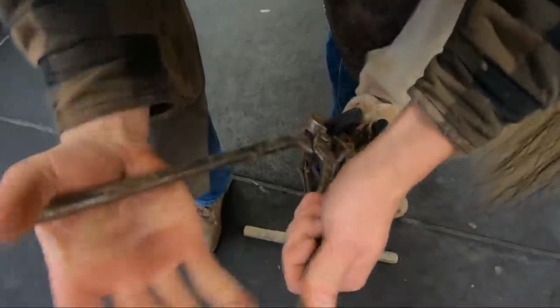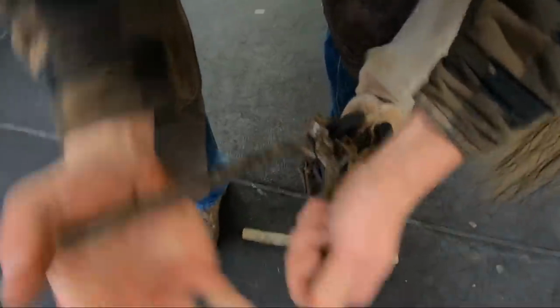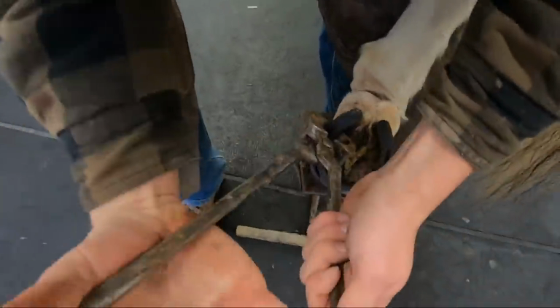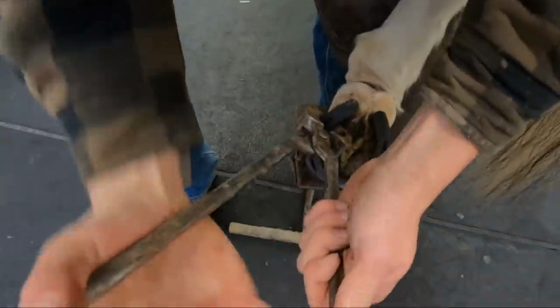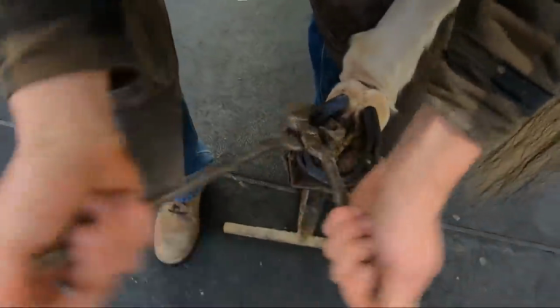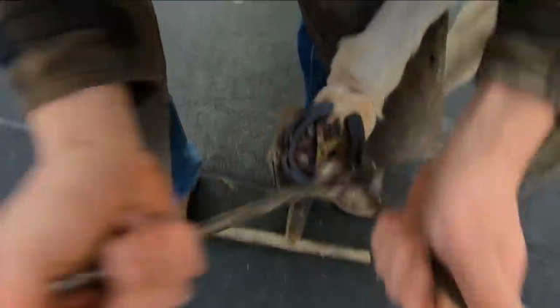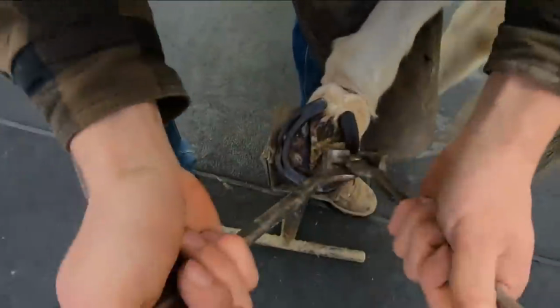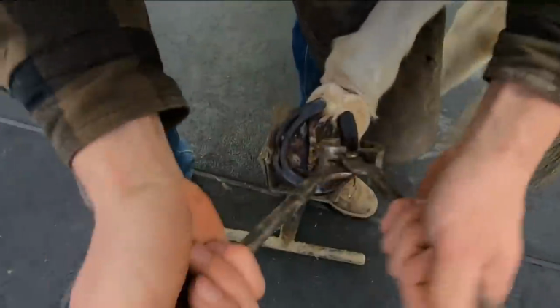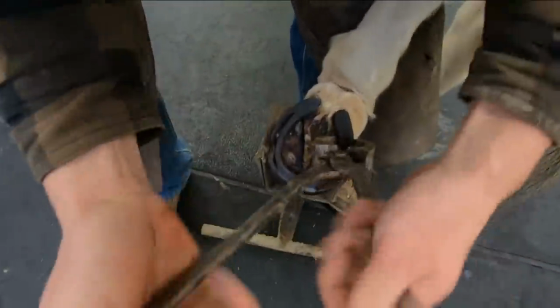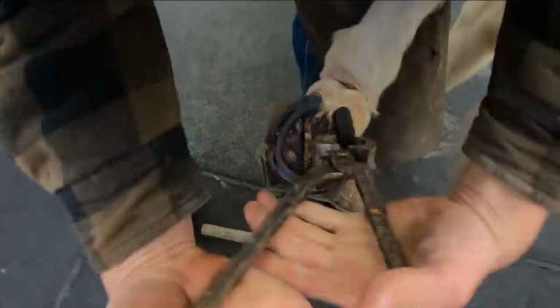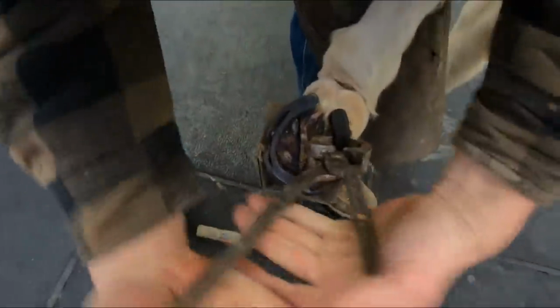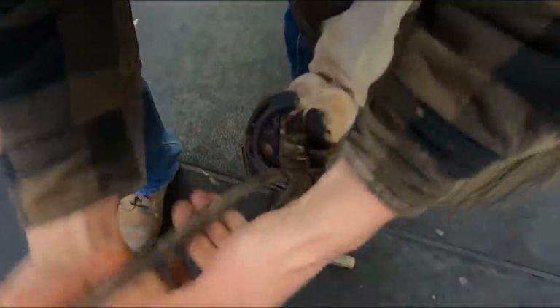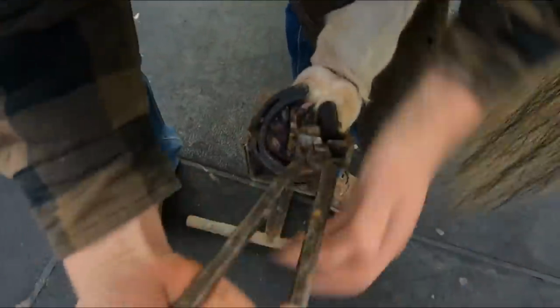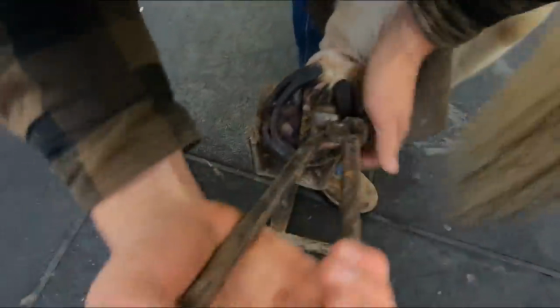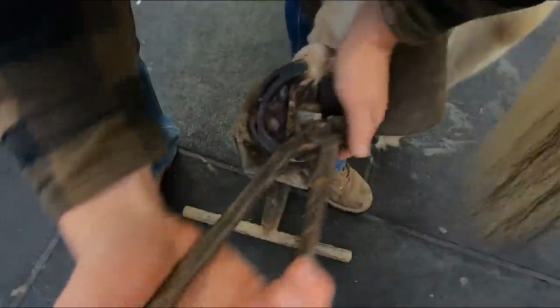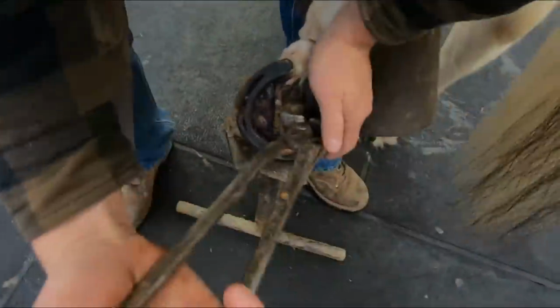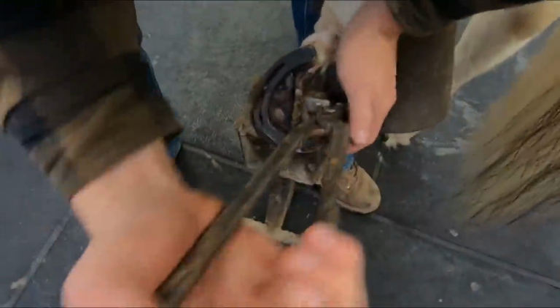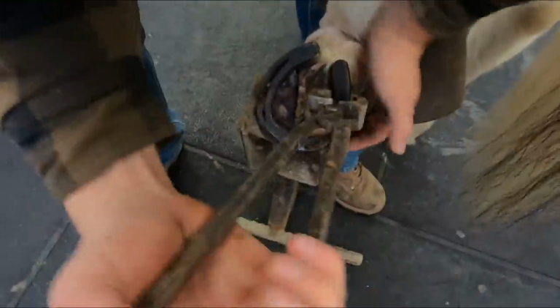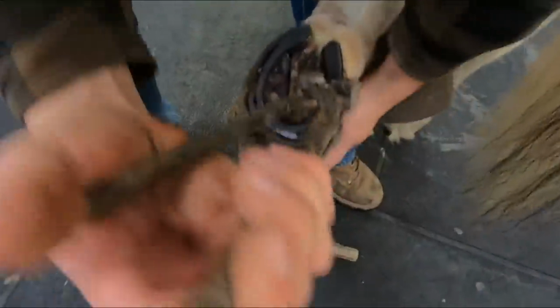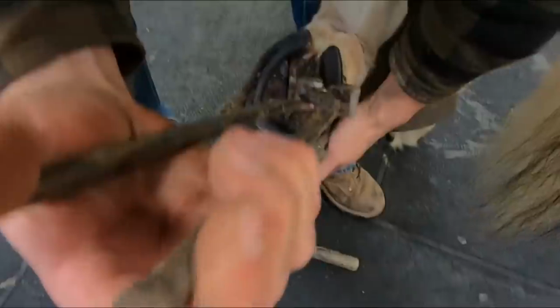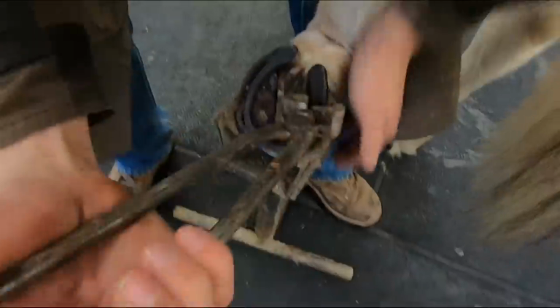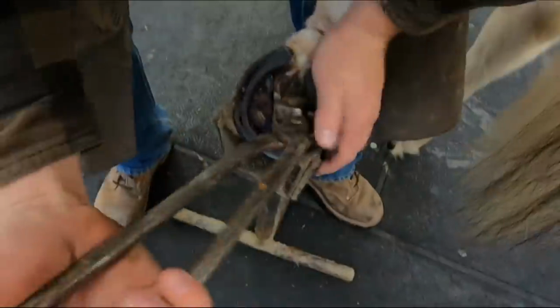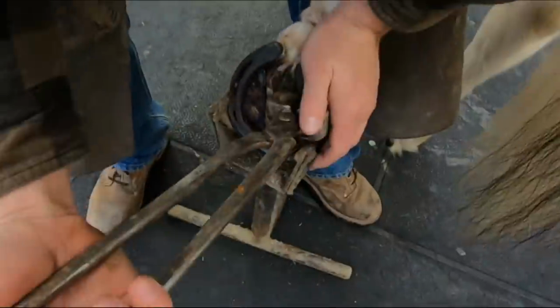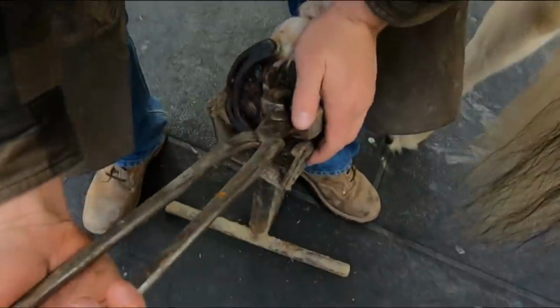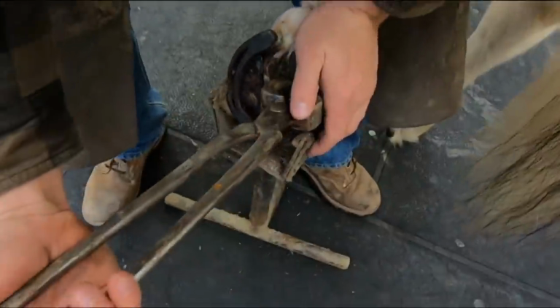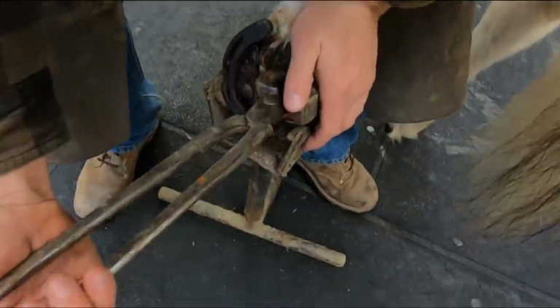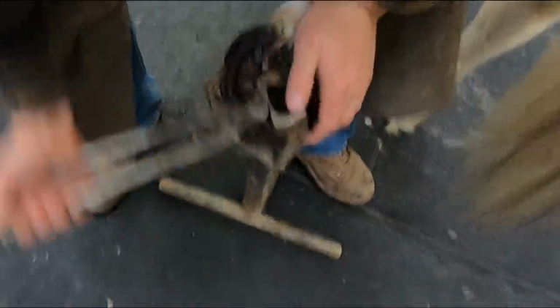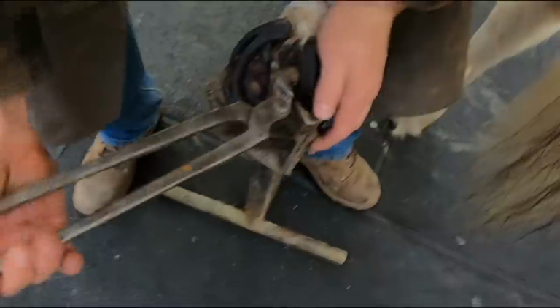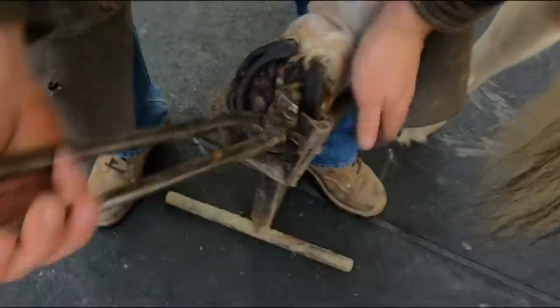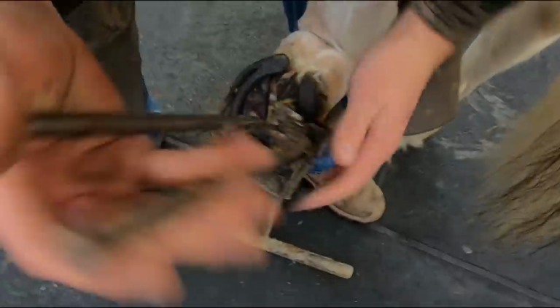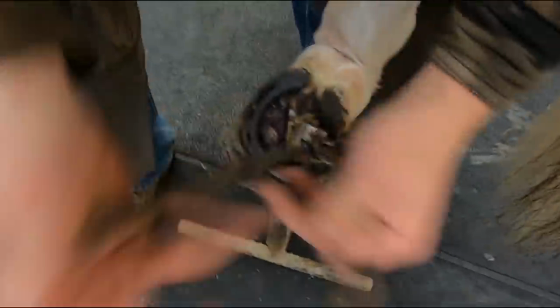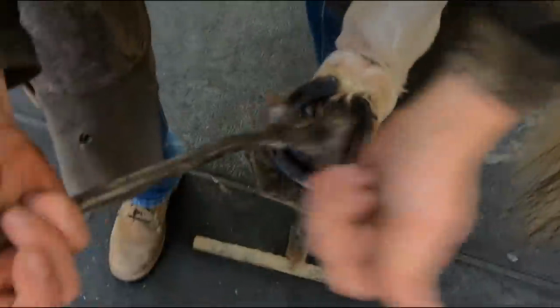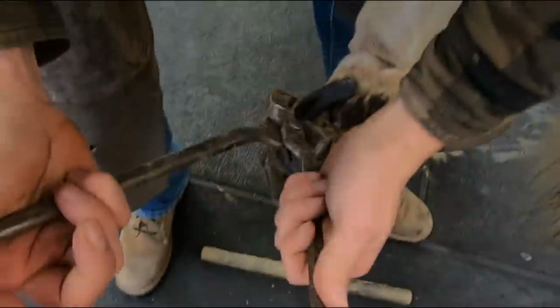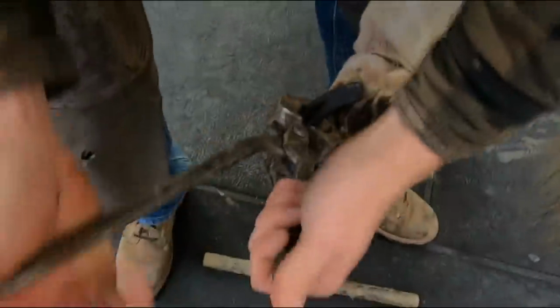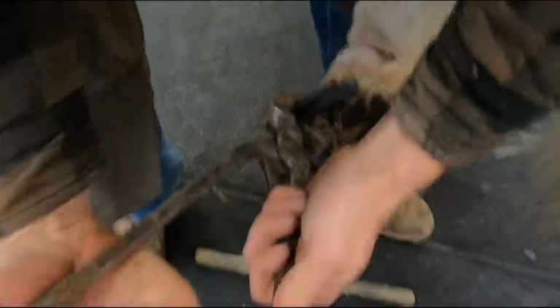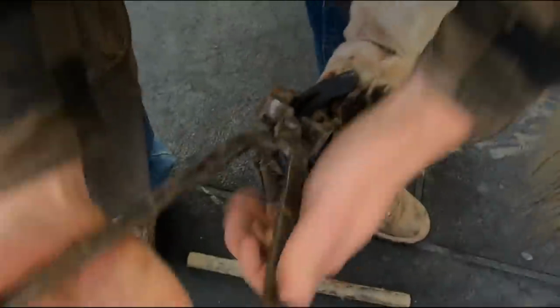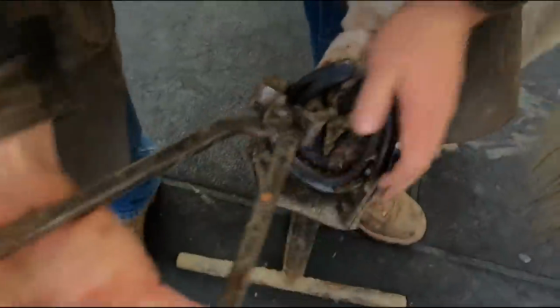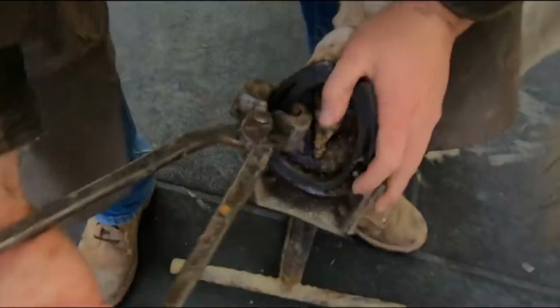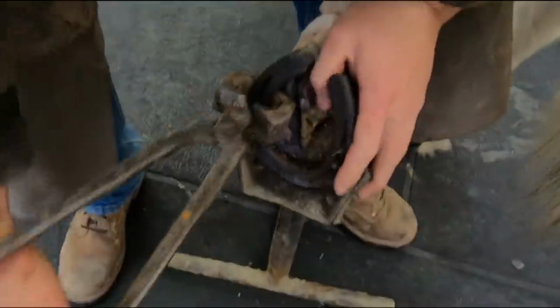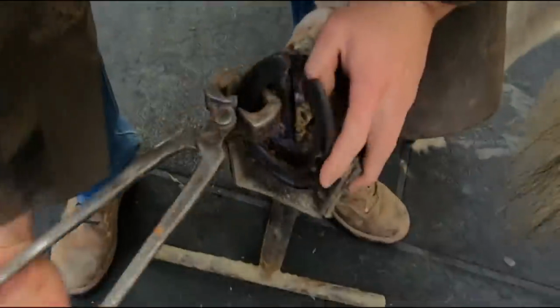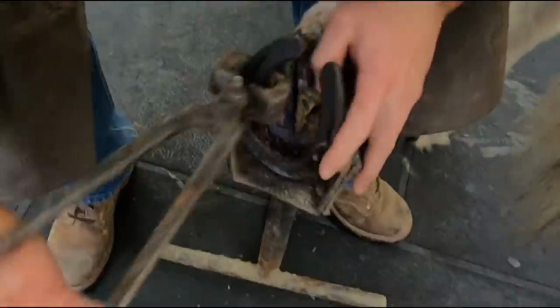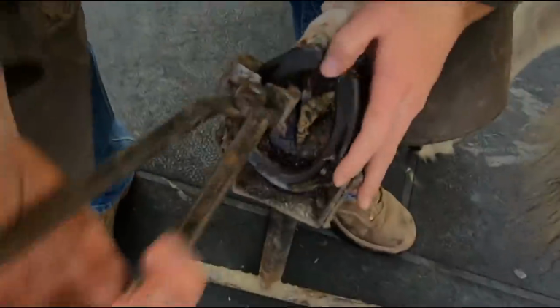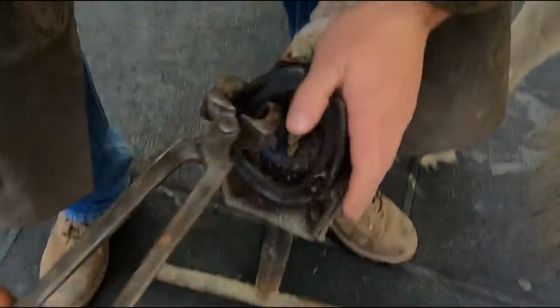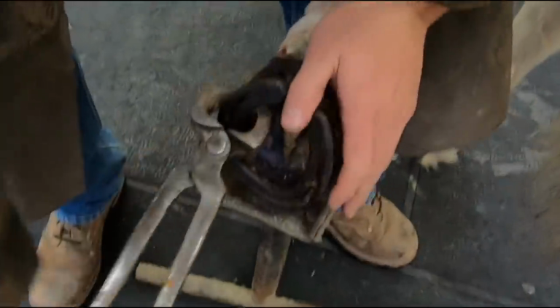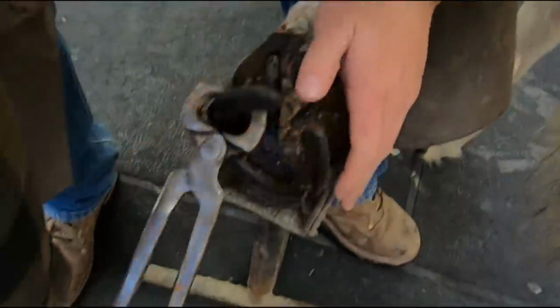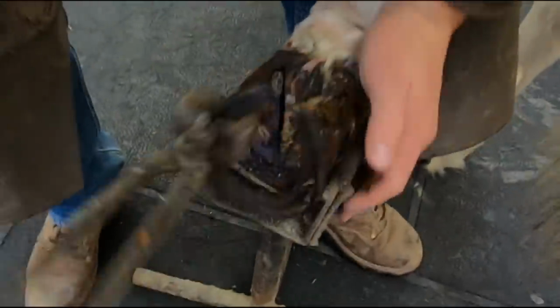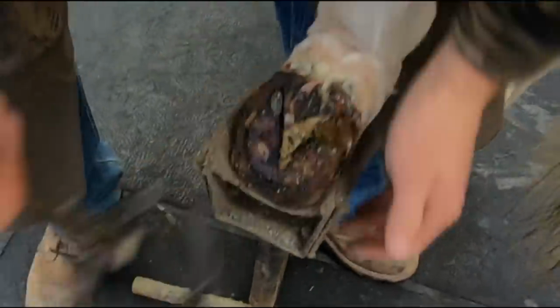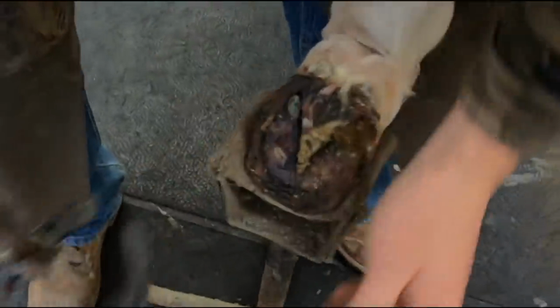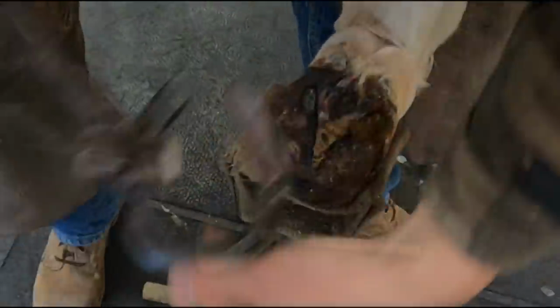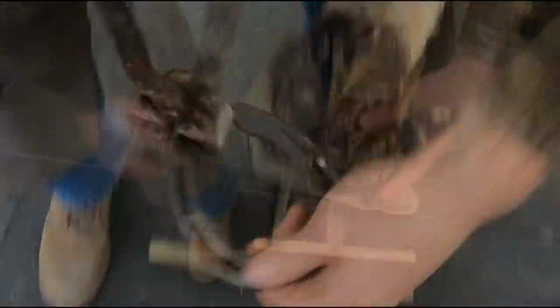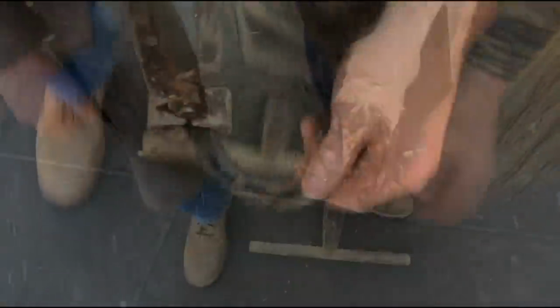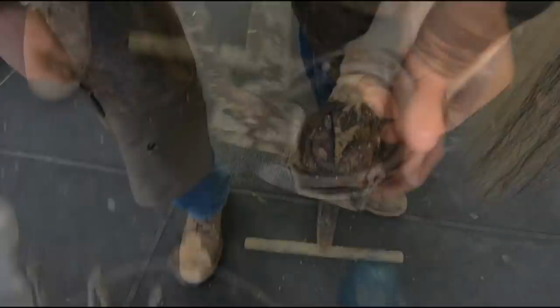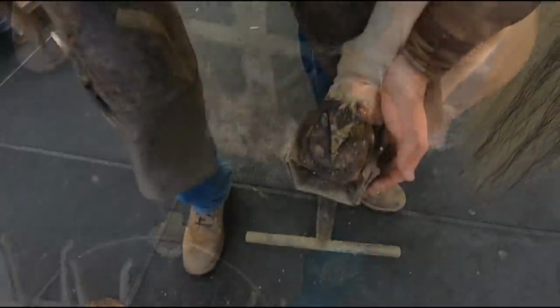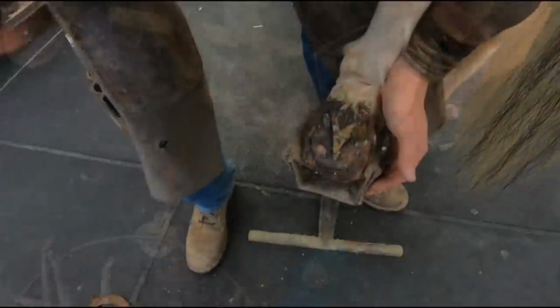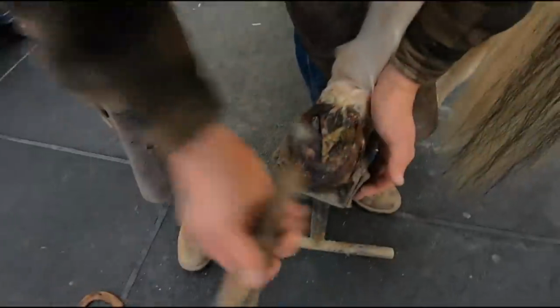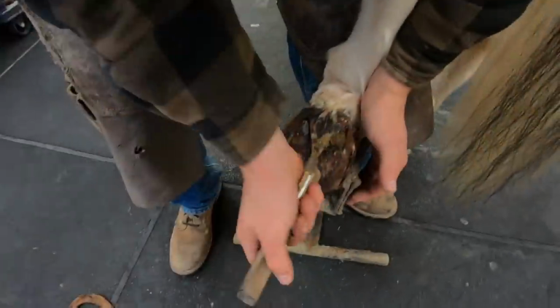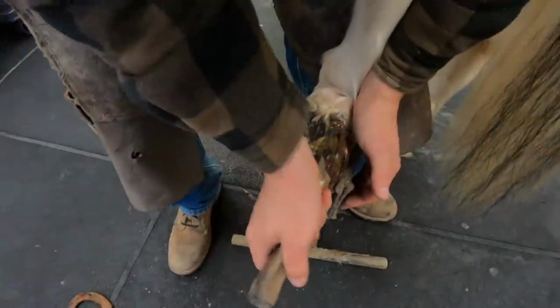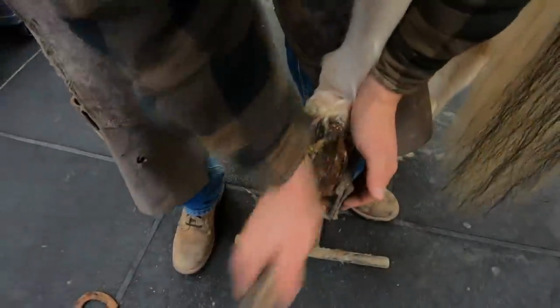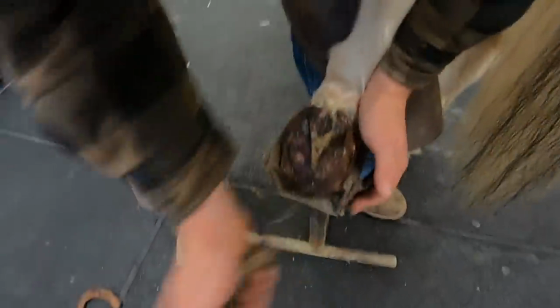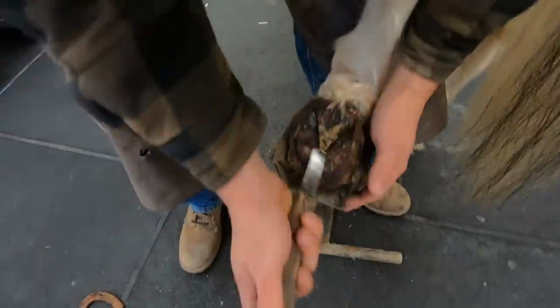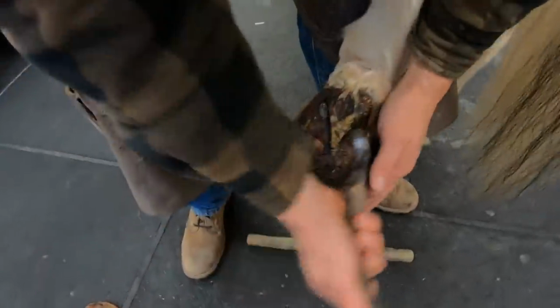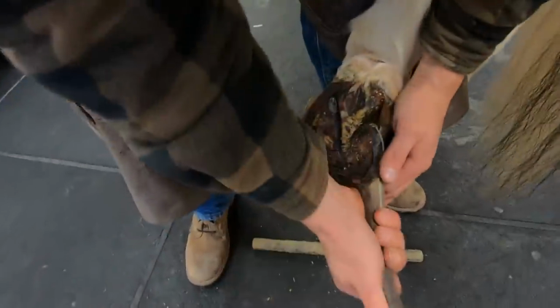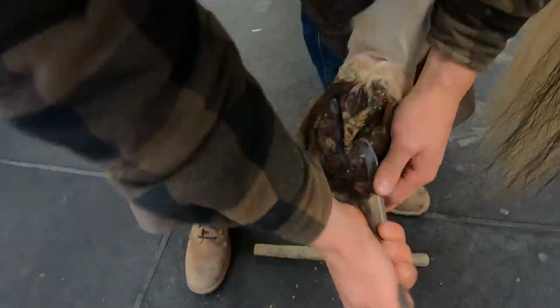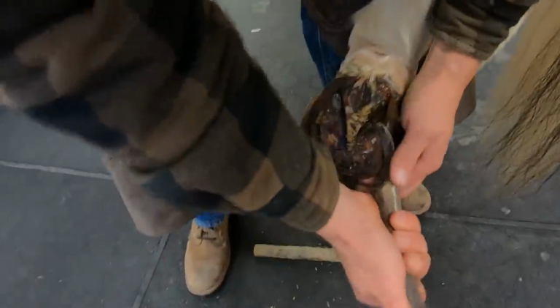Hey everybody, this is Sheldon with S&S Horseshoeing. Today I'll be bringing you along with me — we'll be working with the vet to get this horse shod.